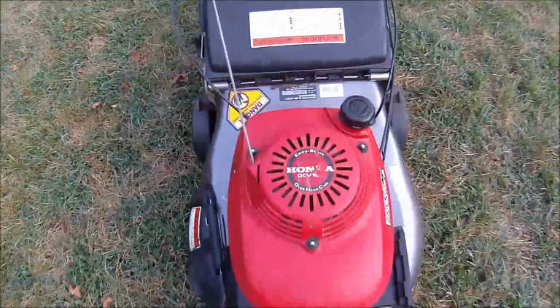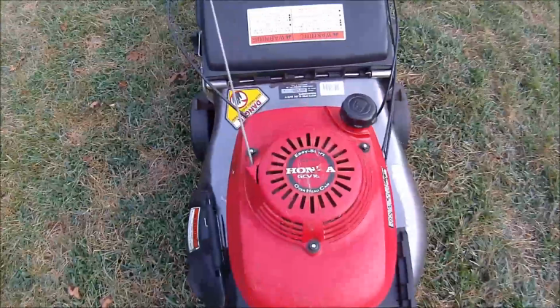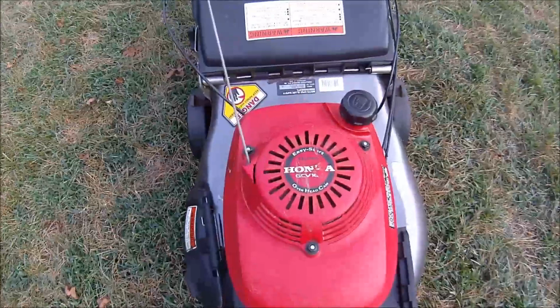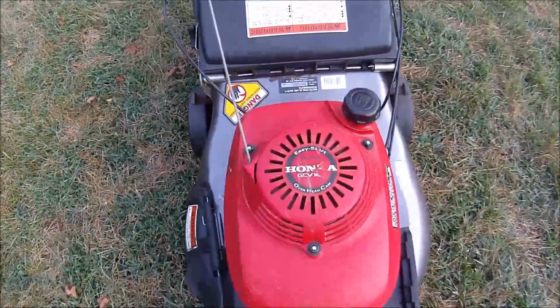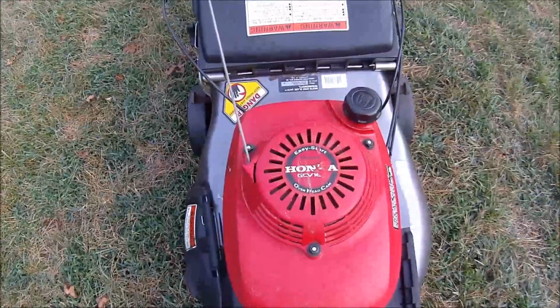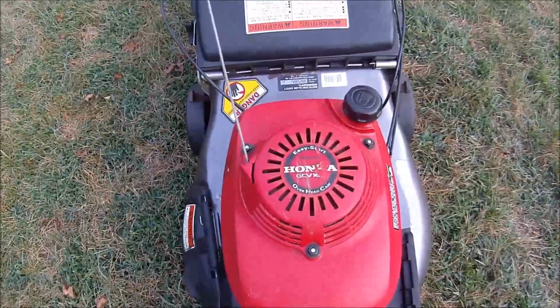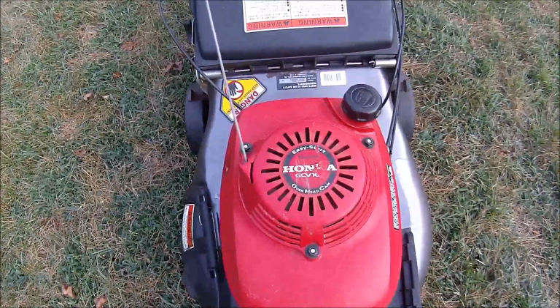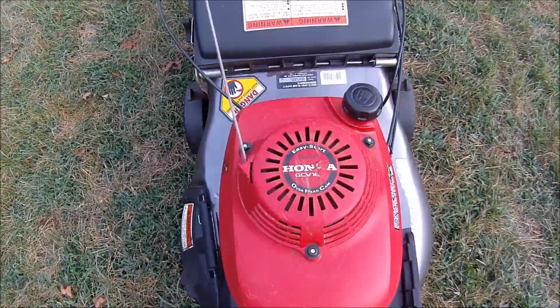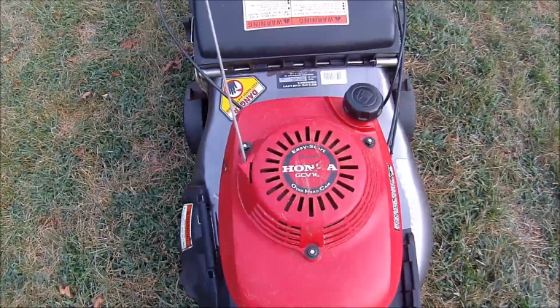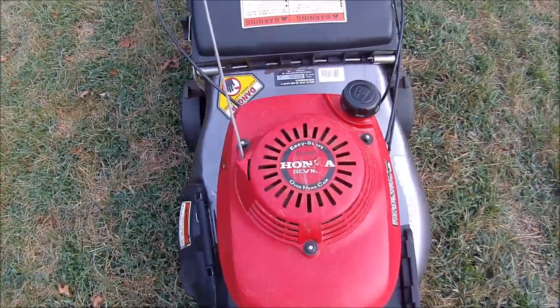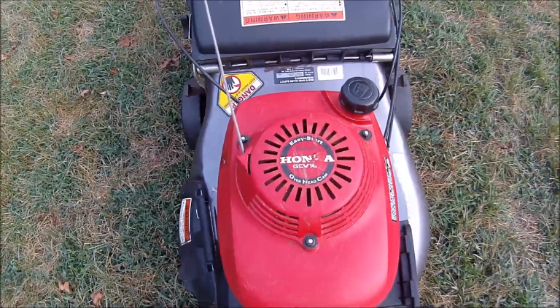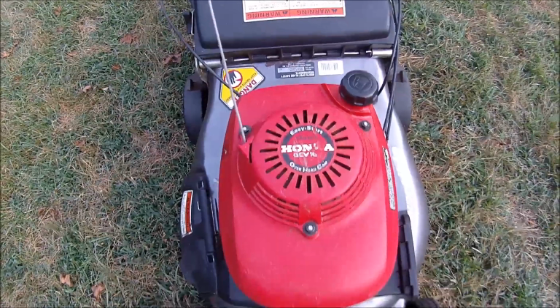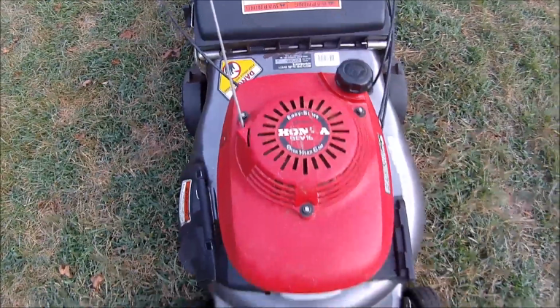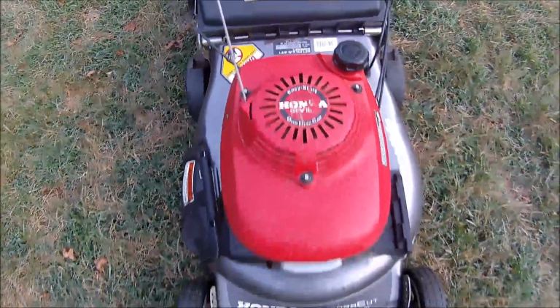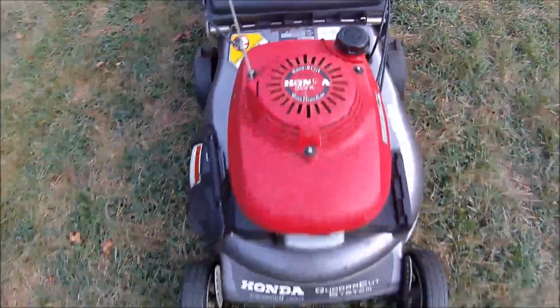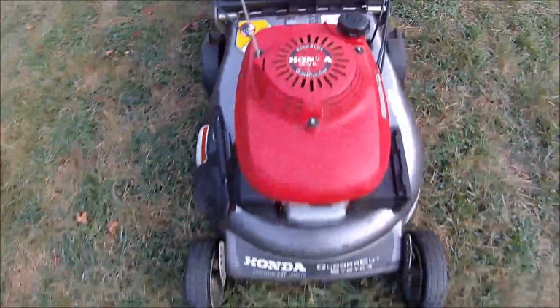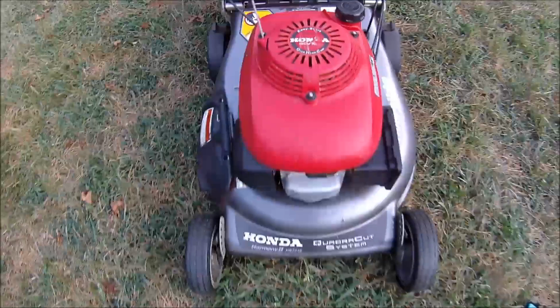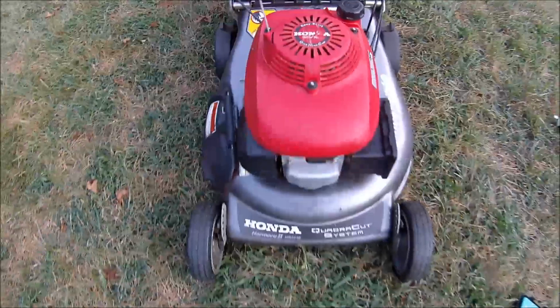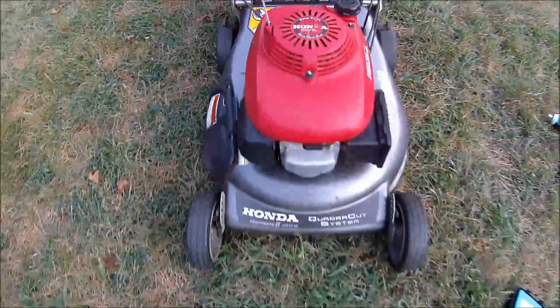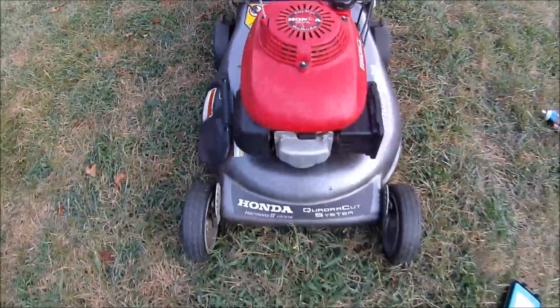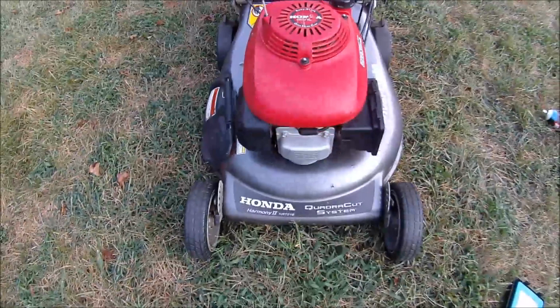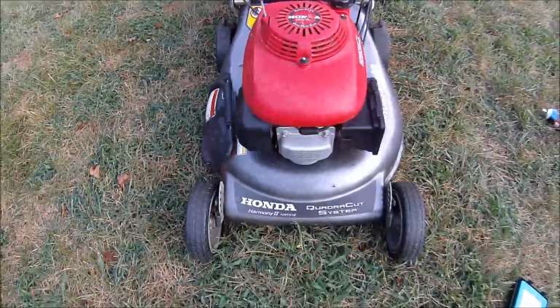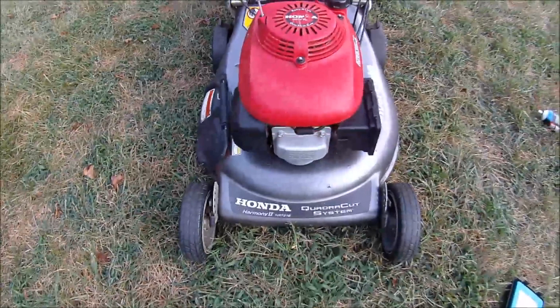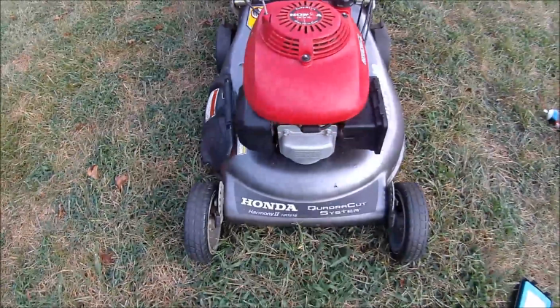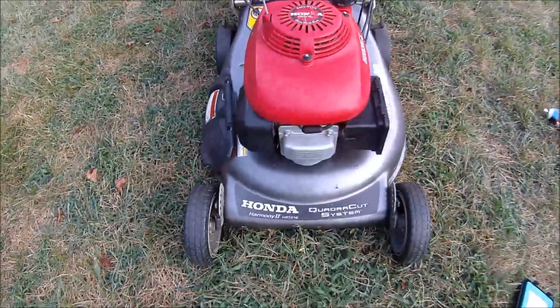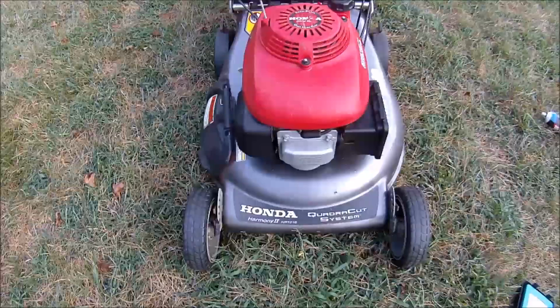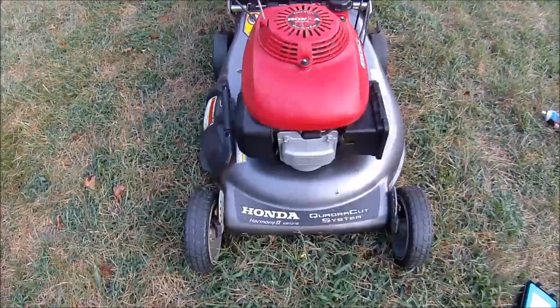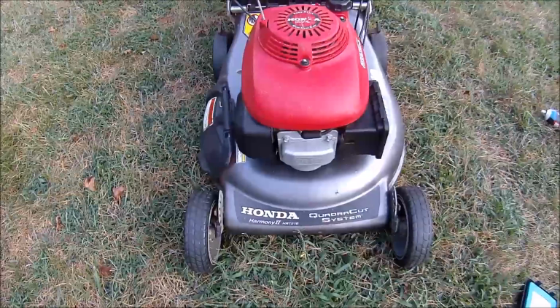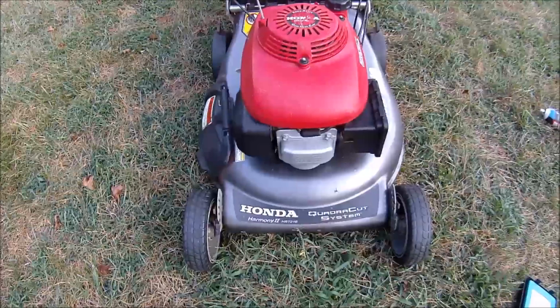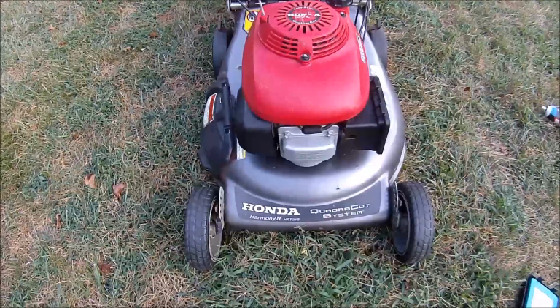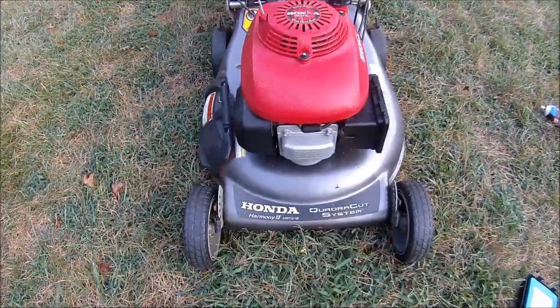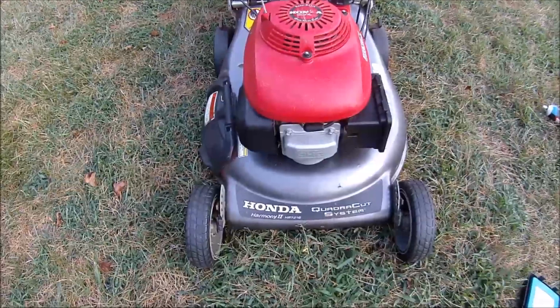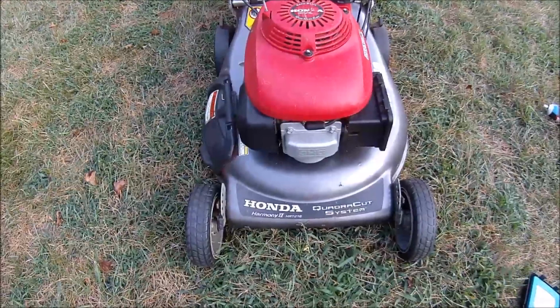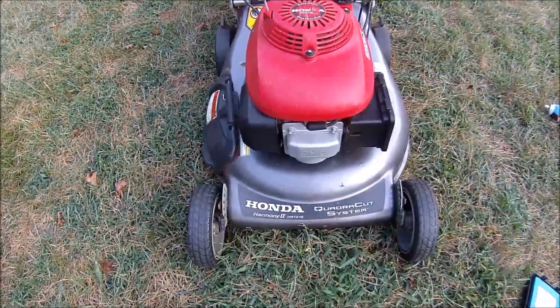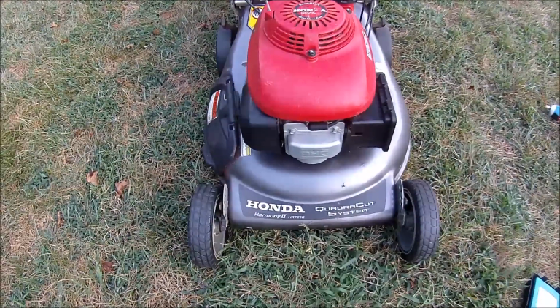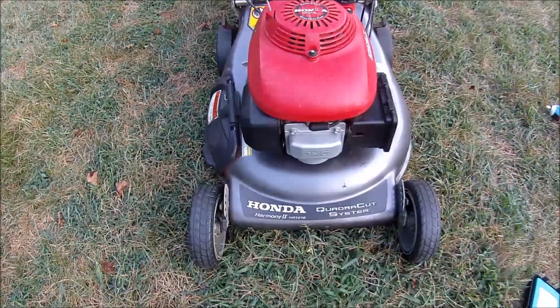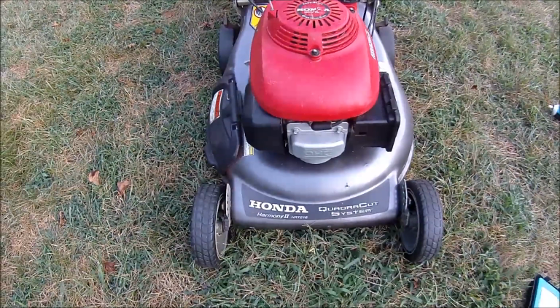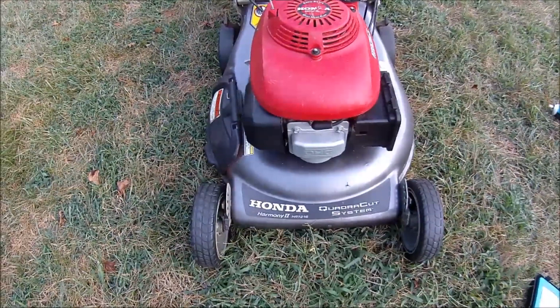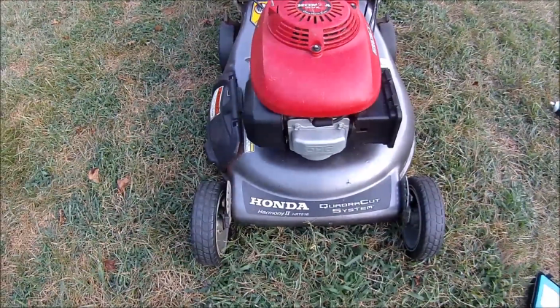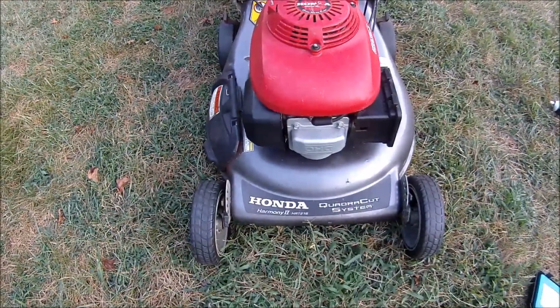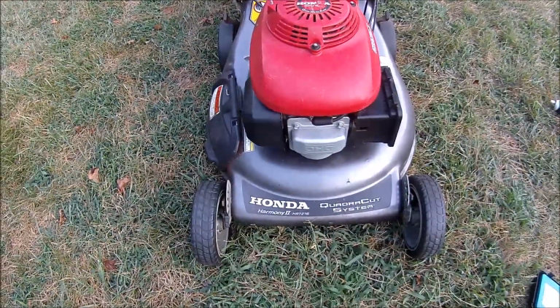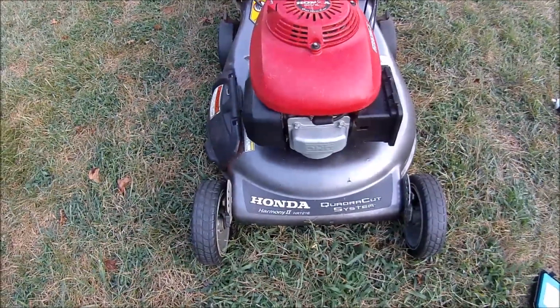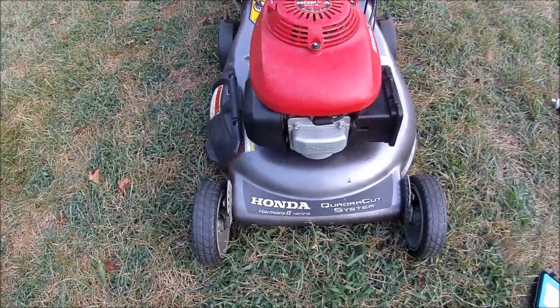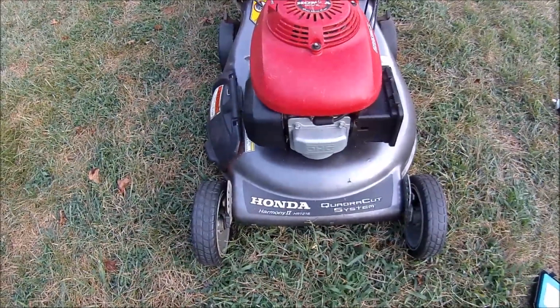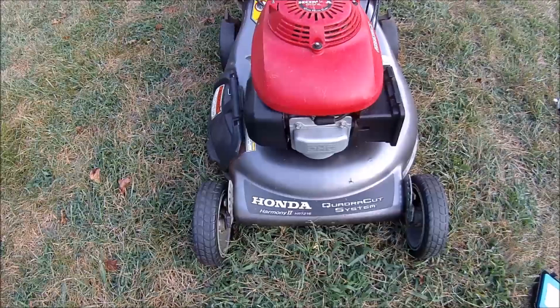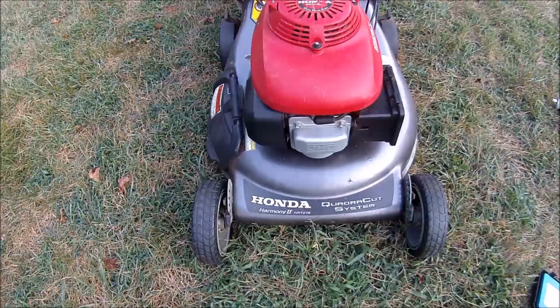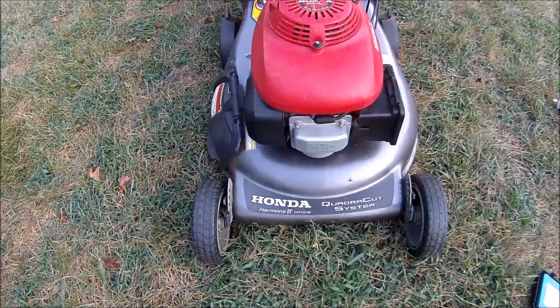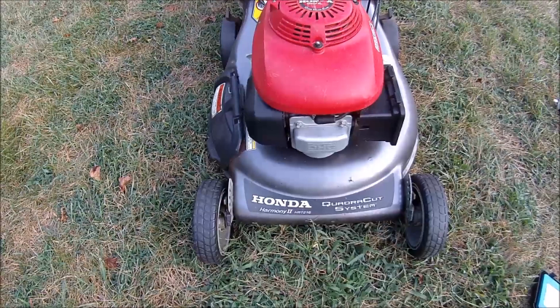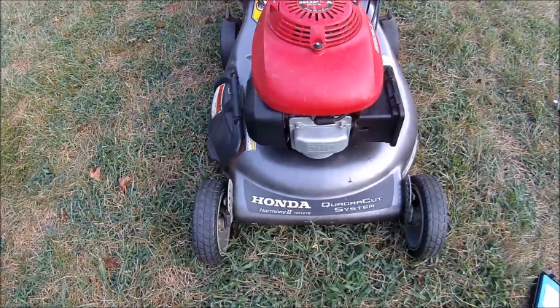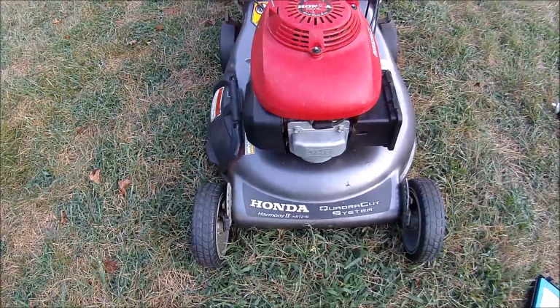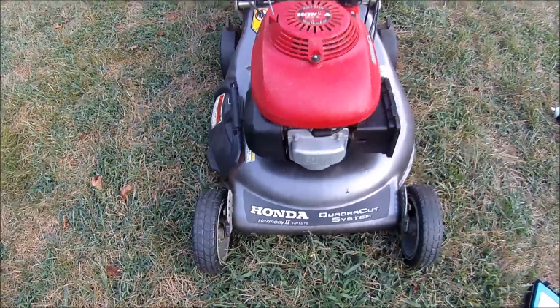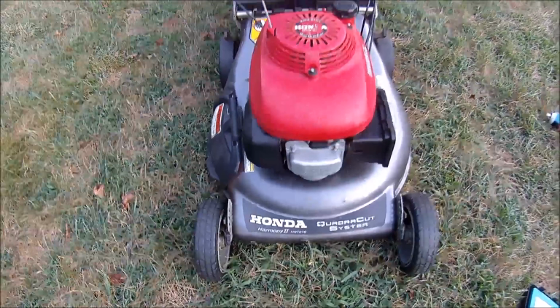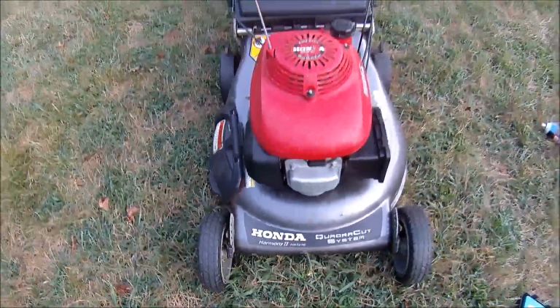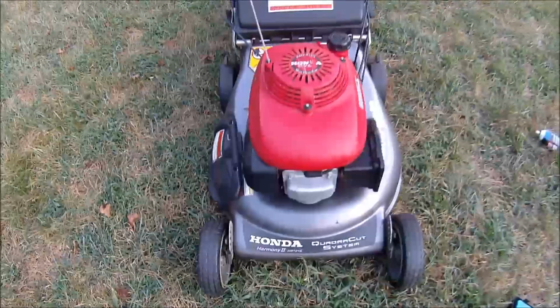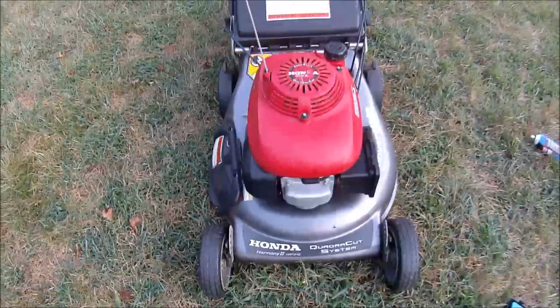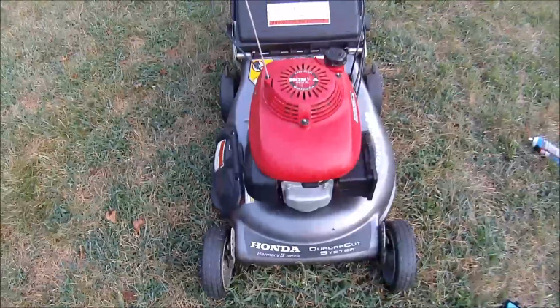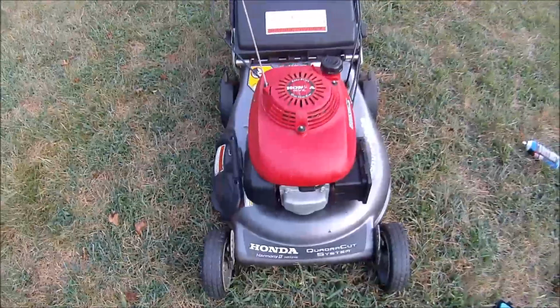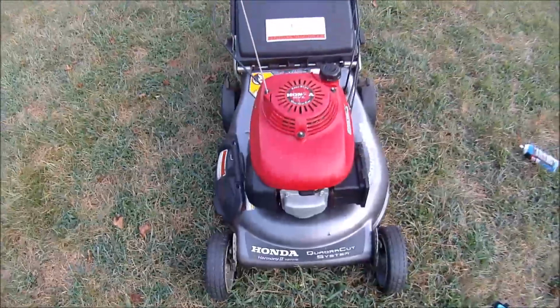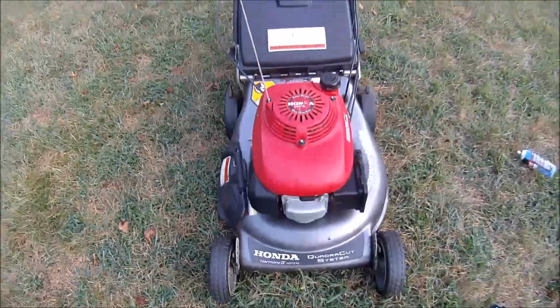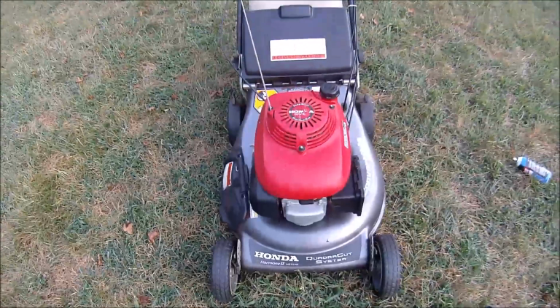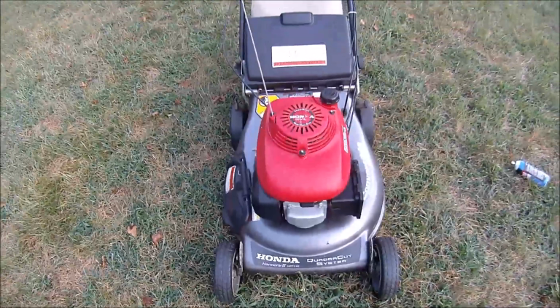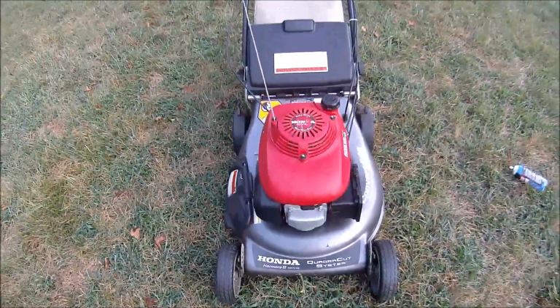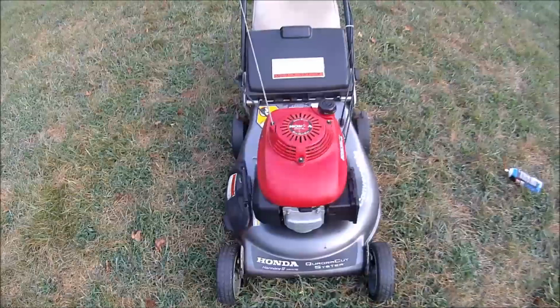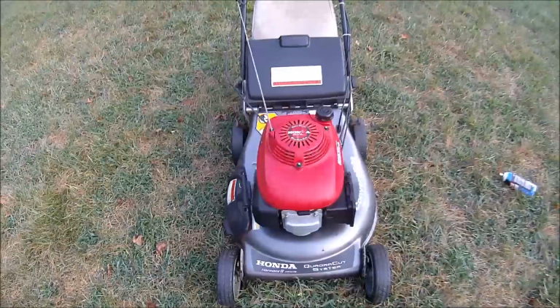Honda GCV160, Quadra-Cut system, Harmony 2, HRT216 lawn mower.